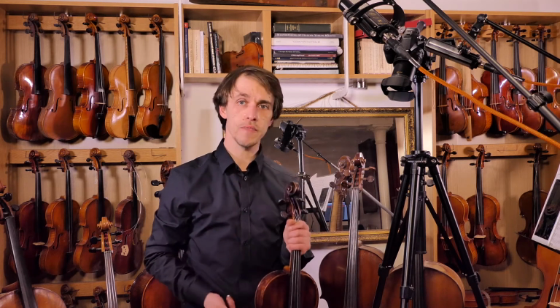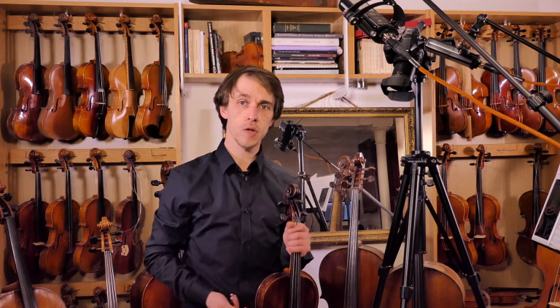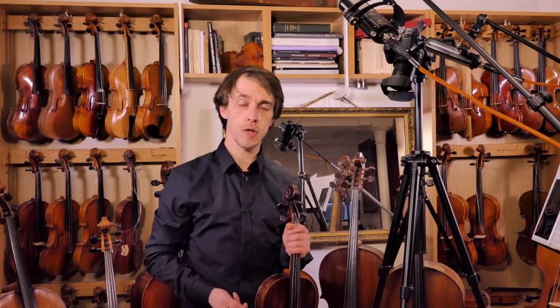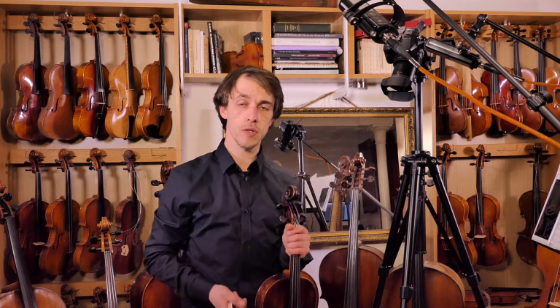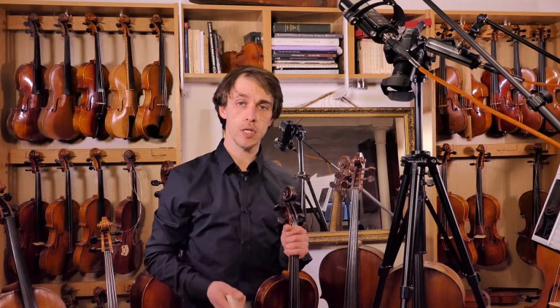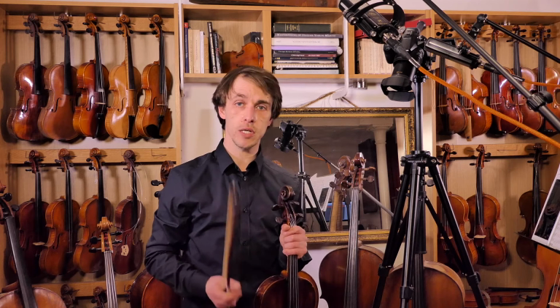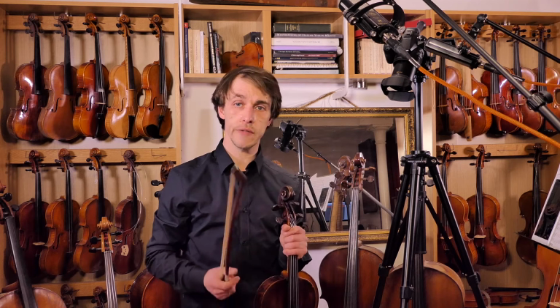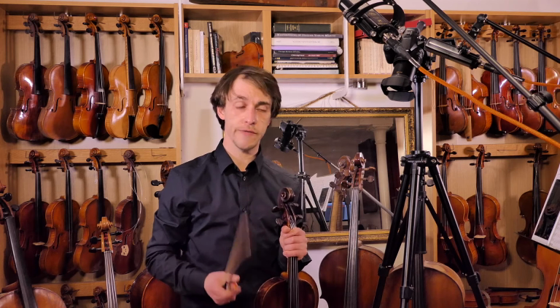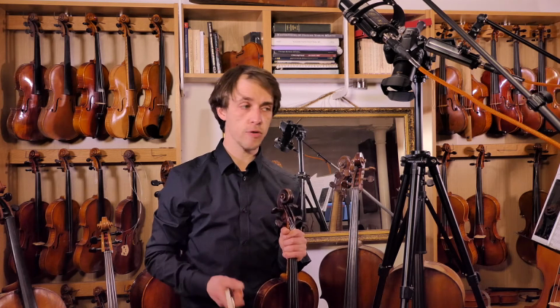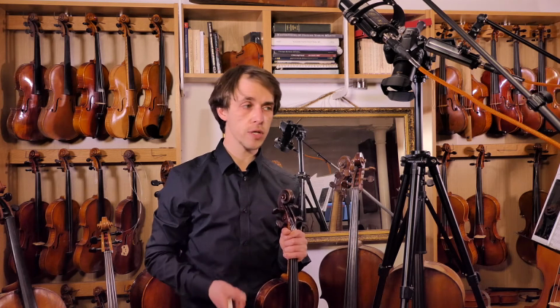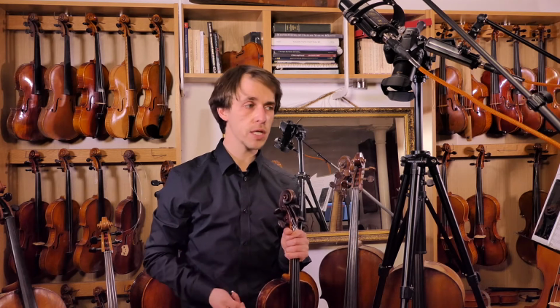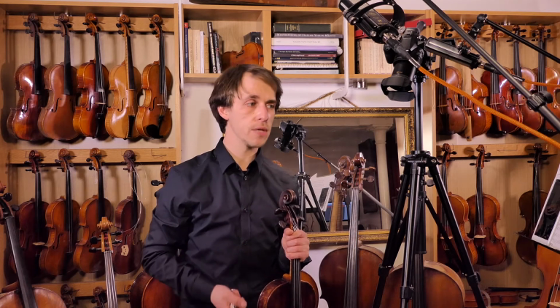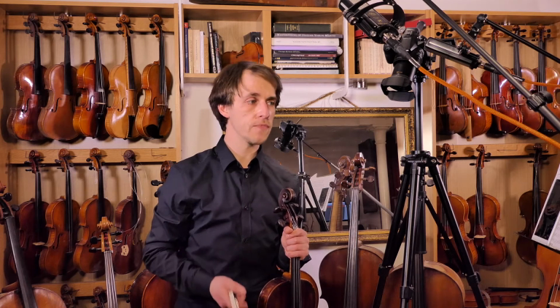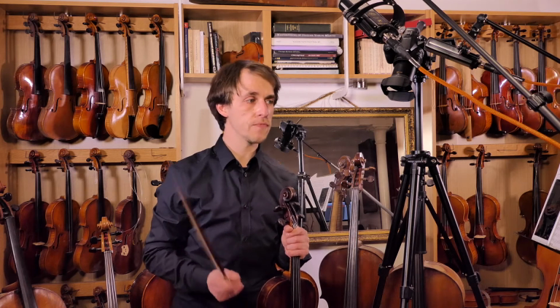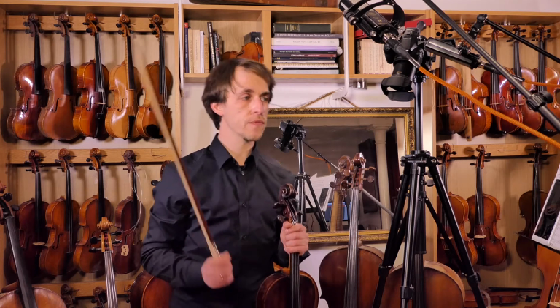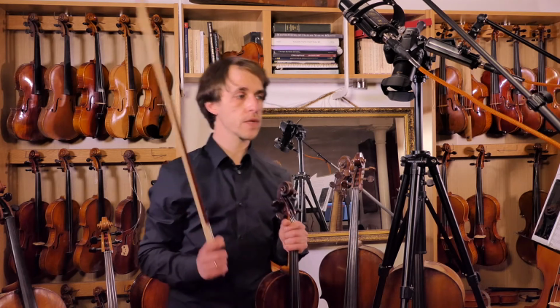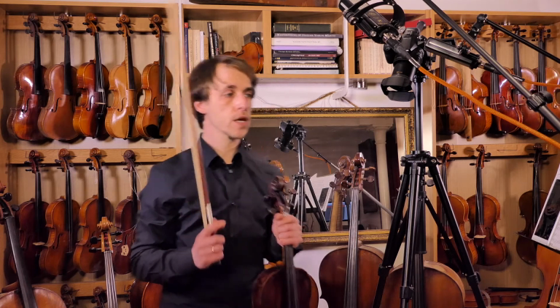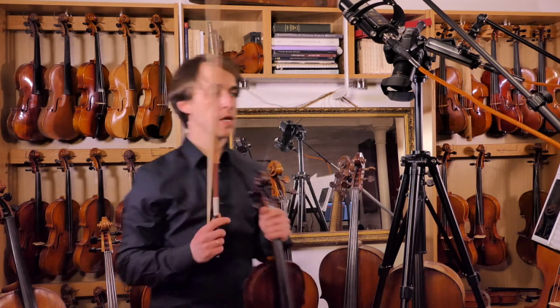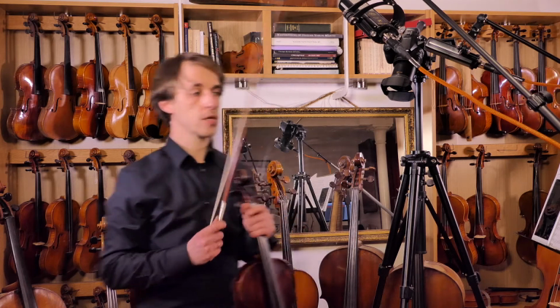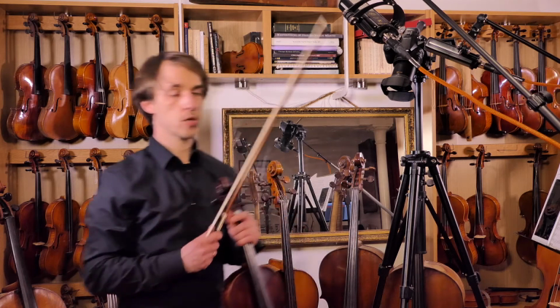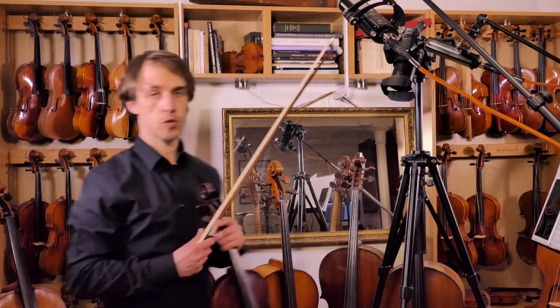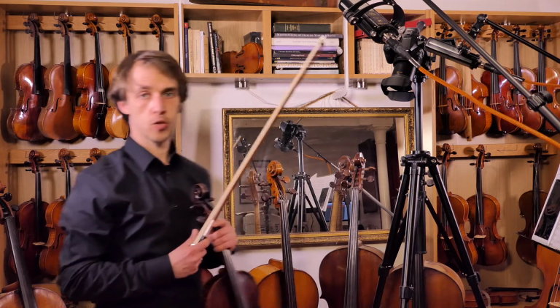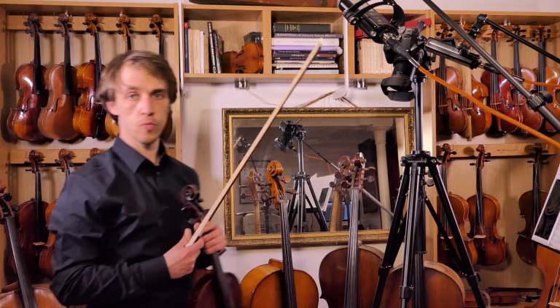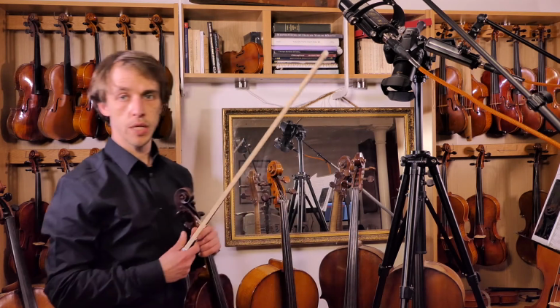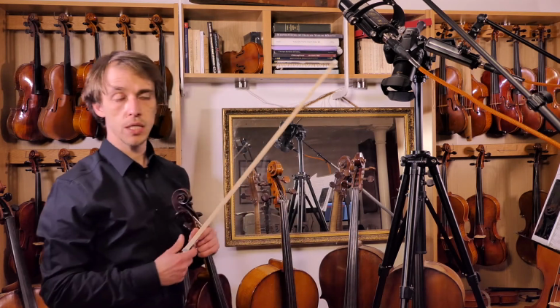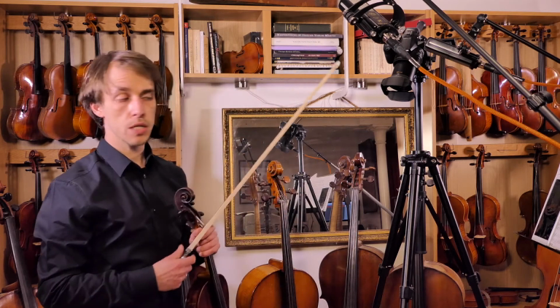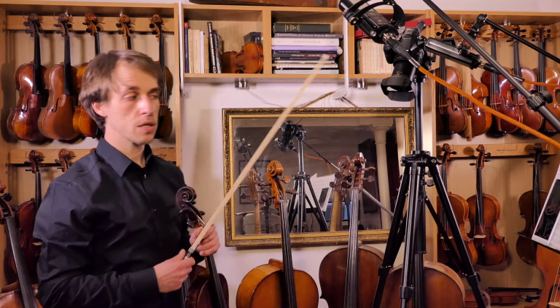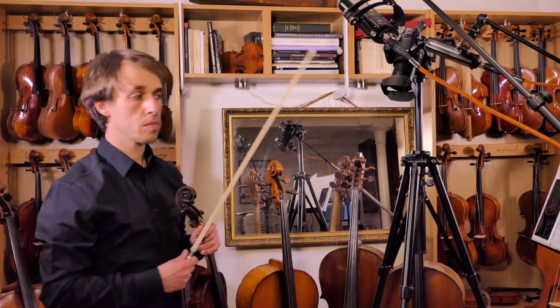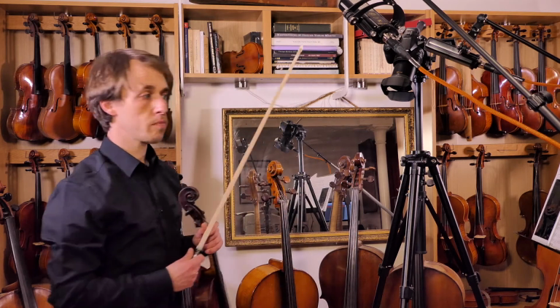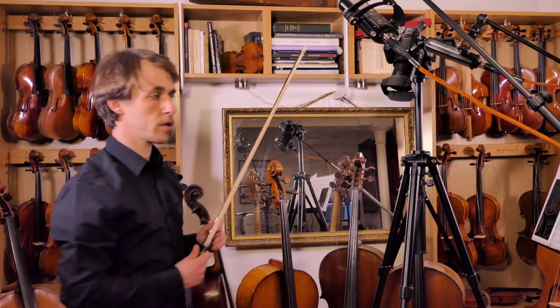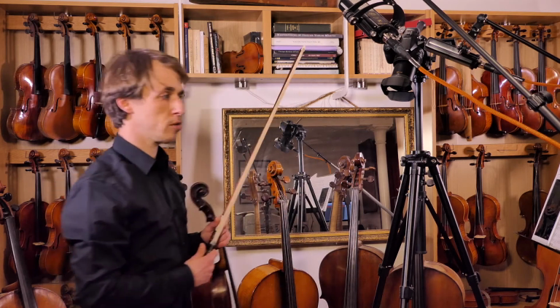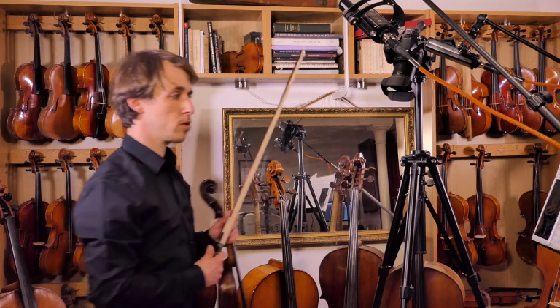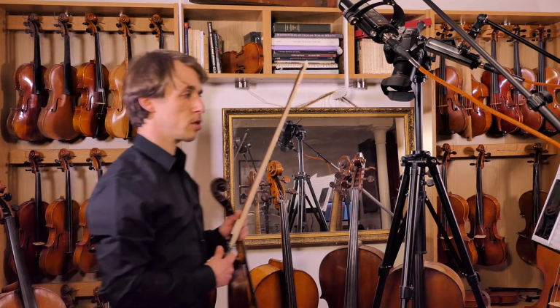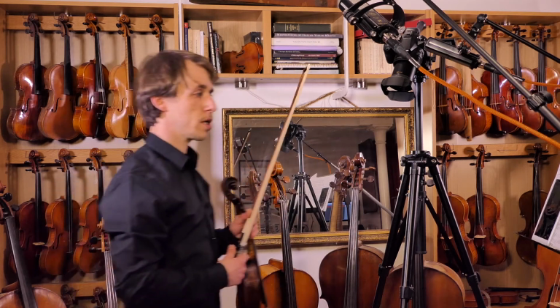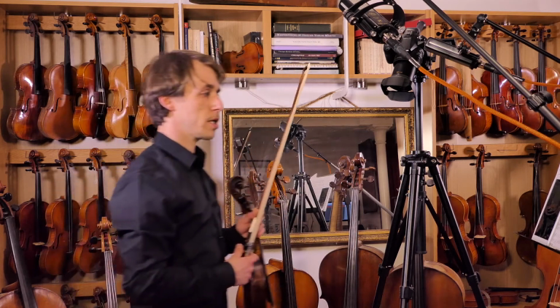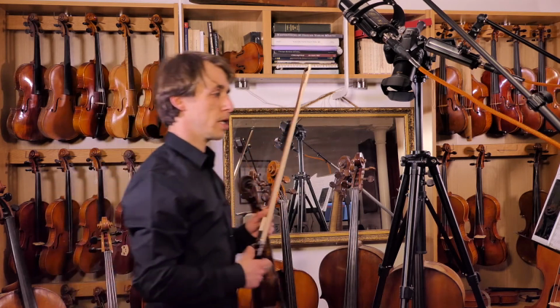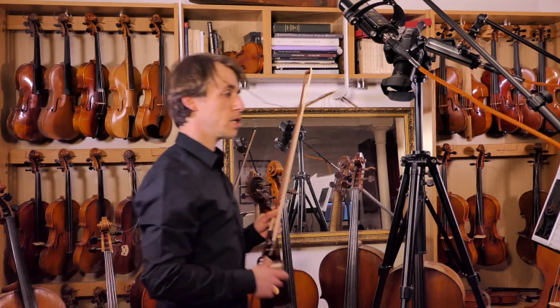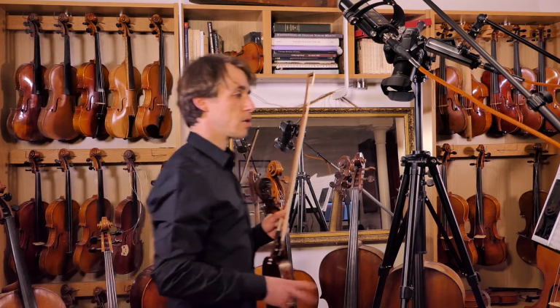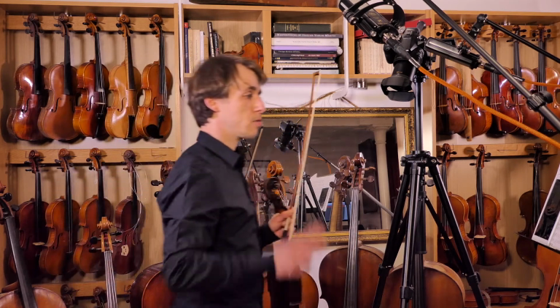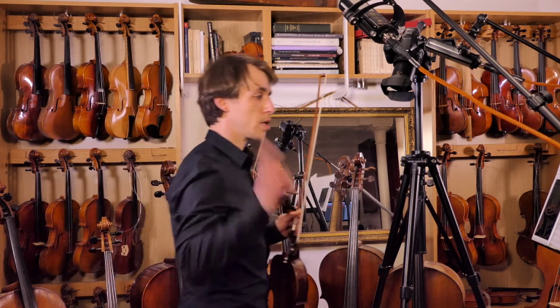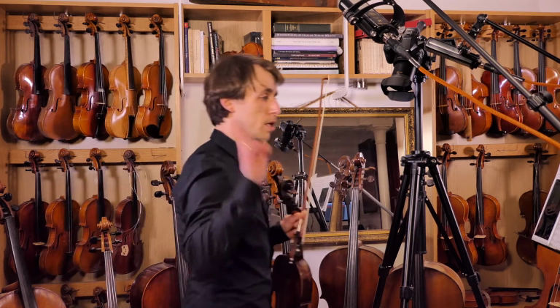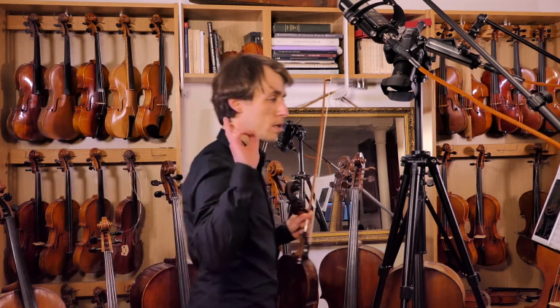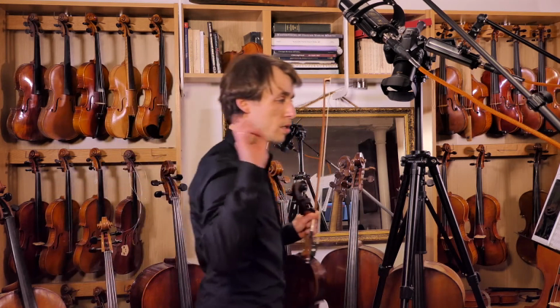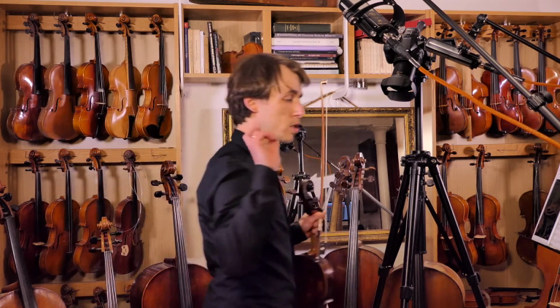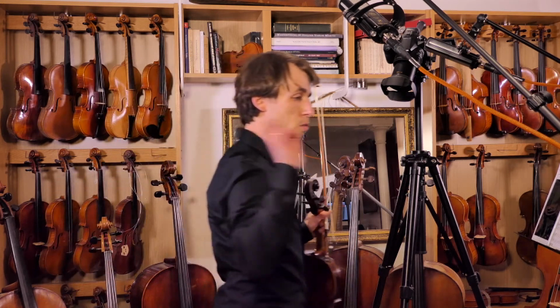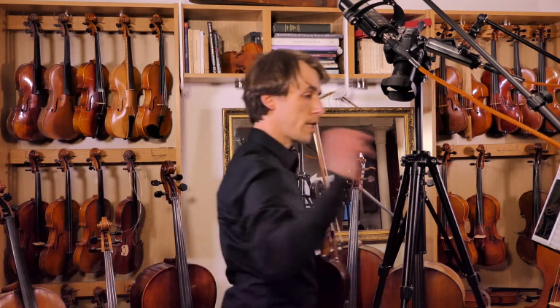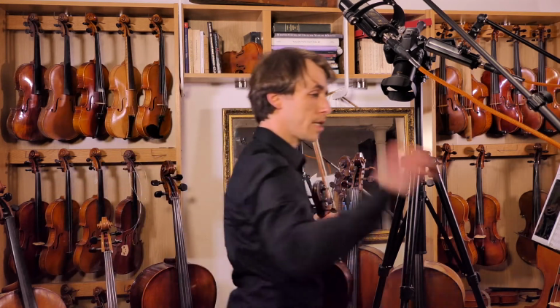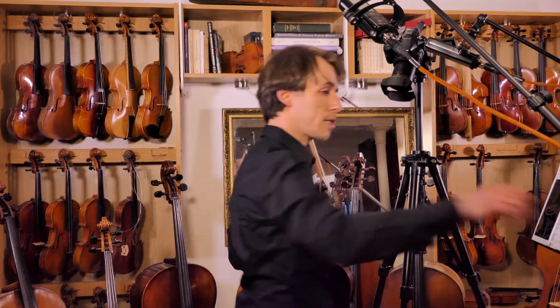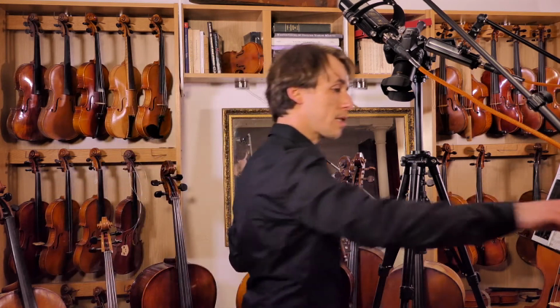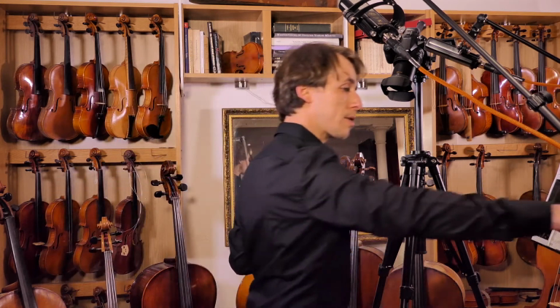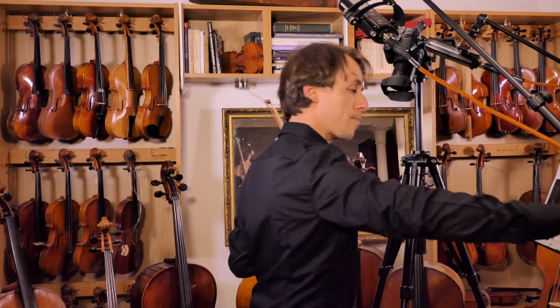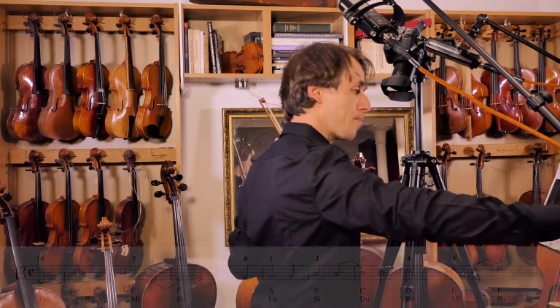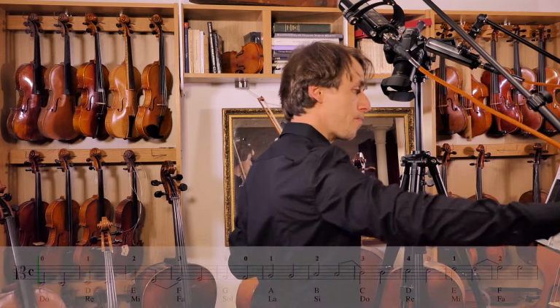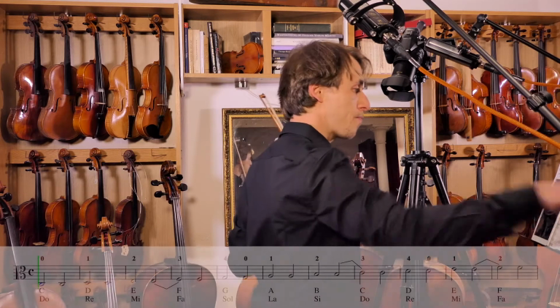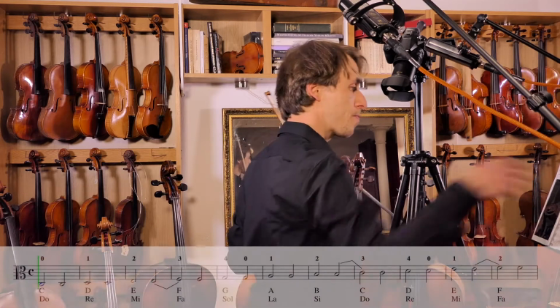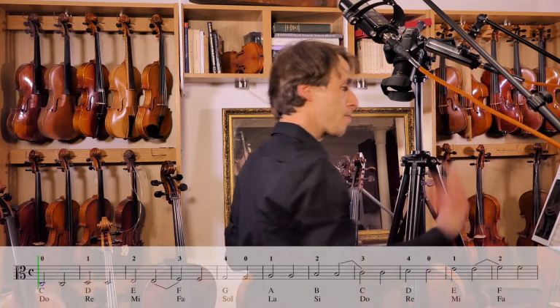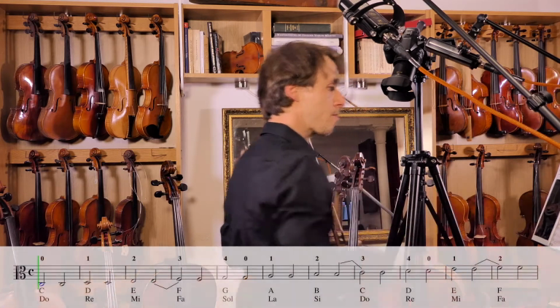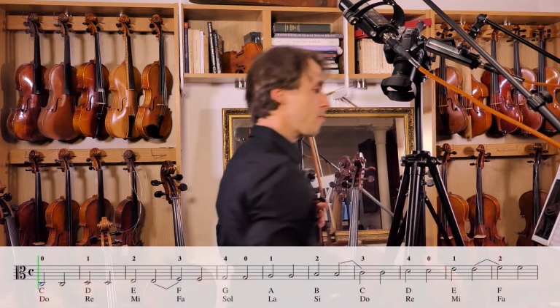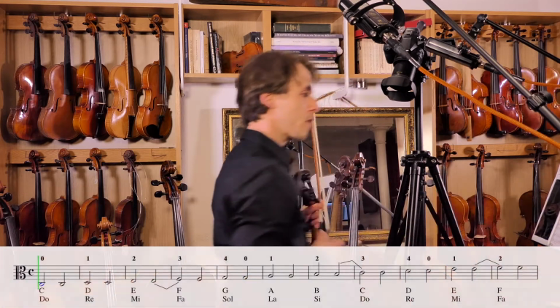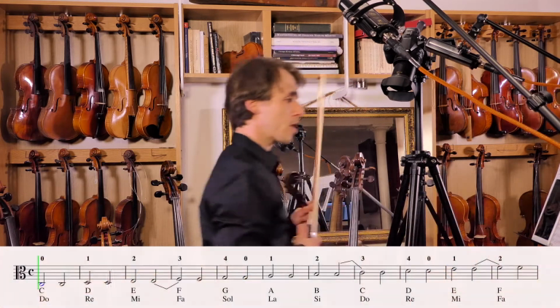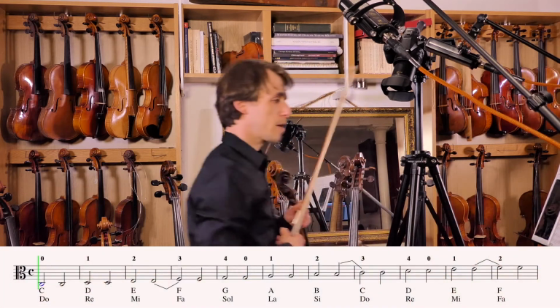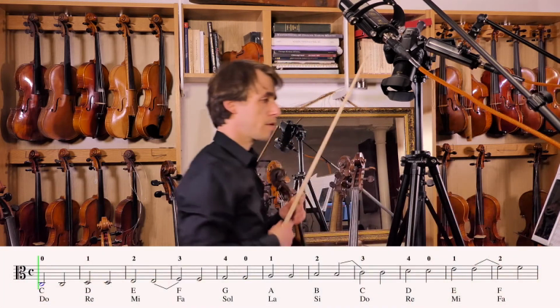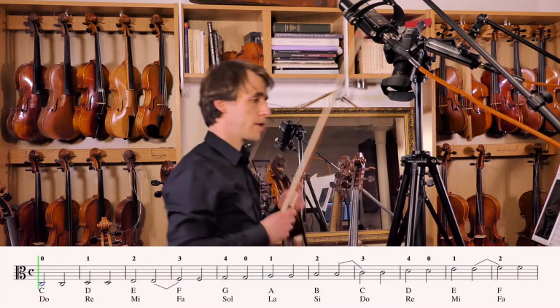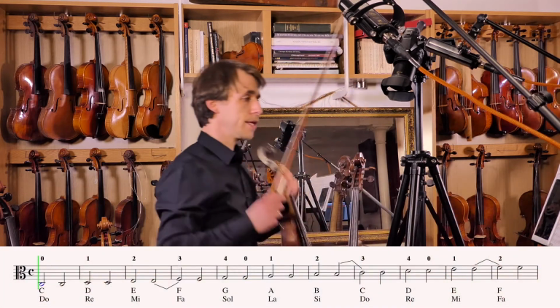I'm going to start at 40 — two beats per note and each note twice. Ready?